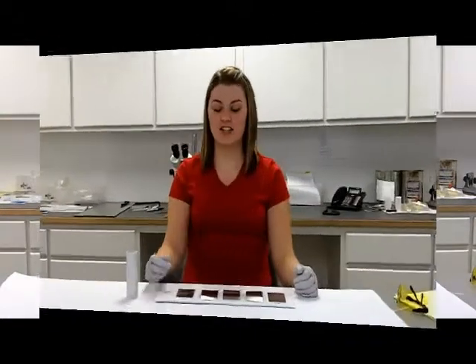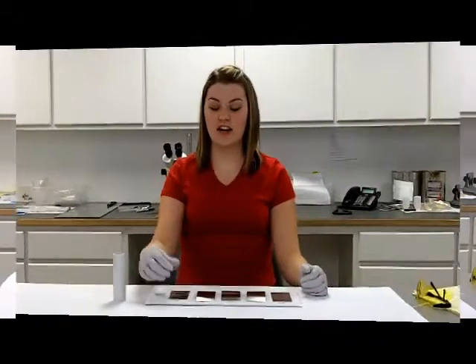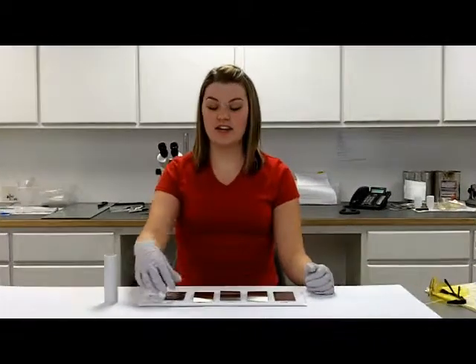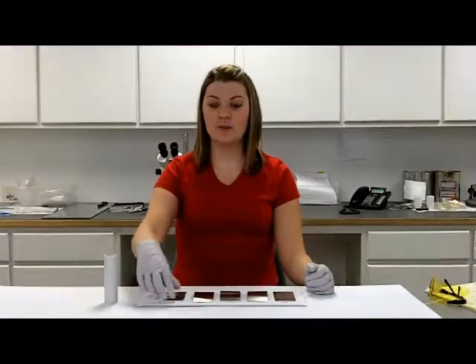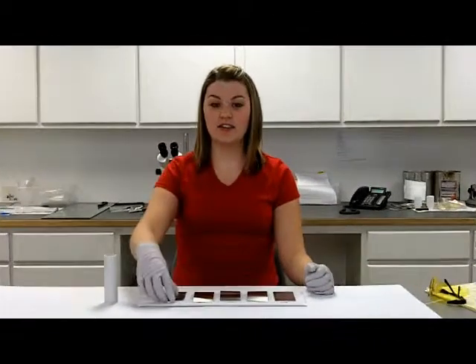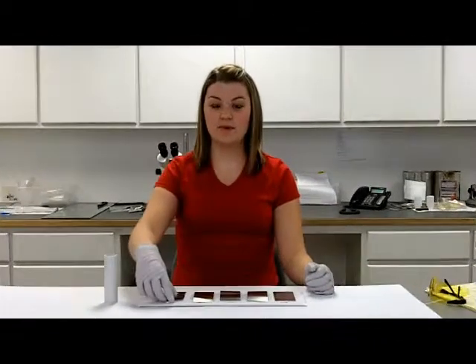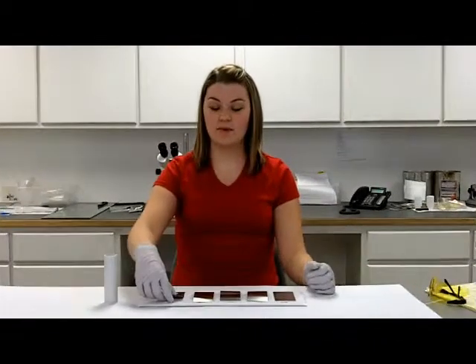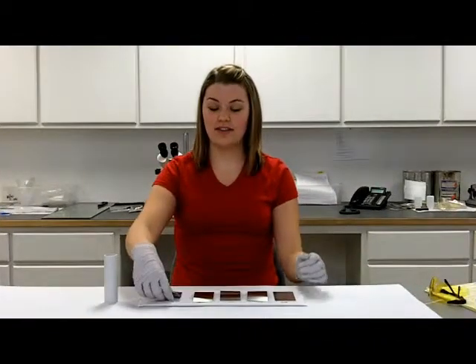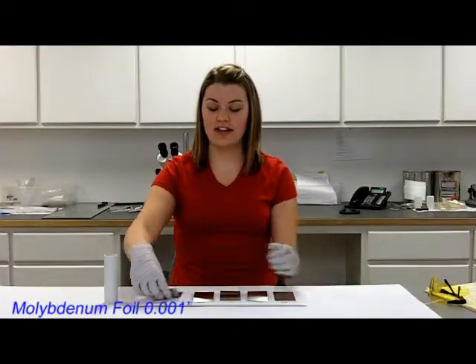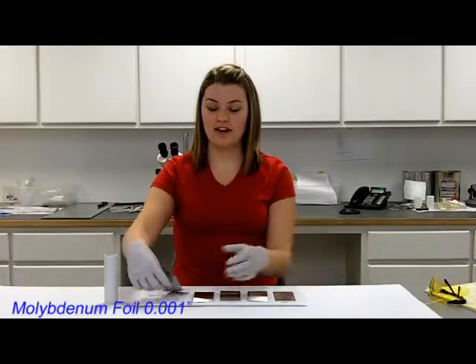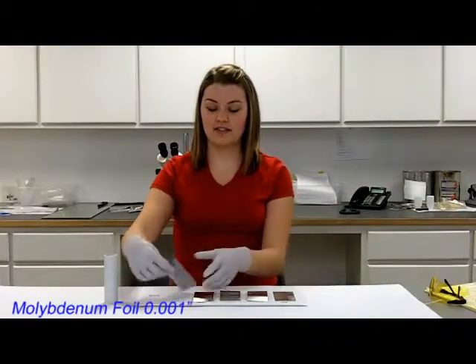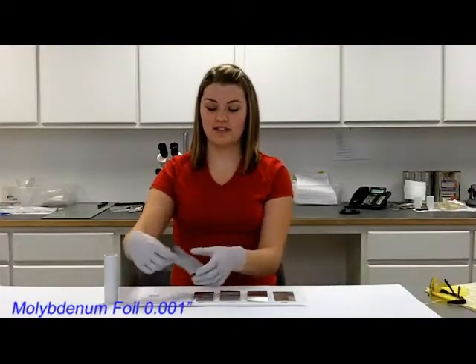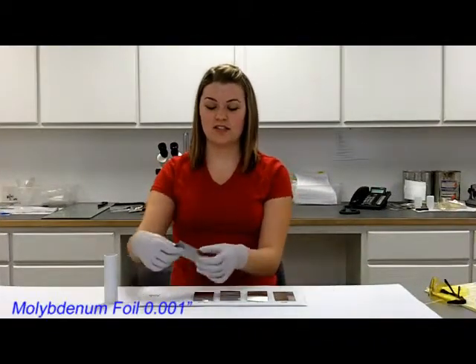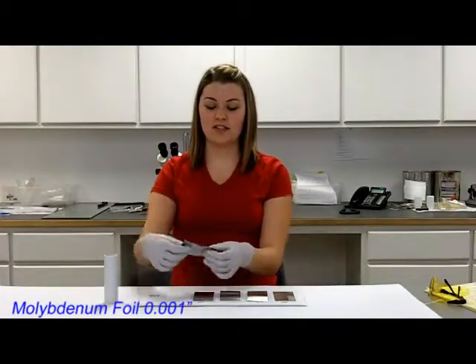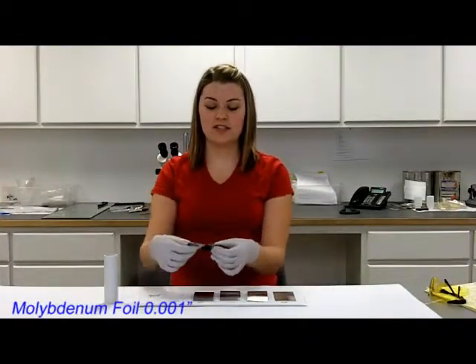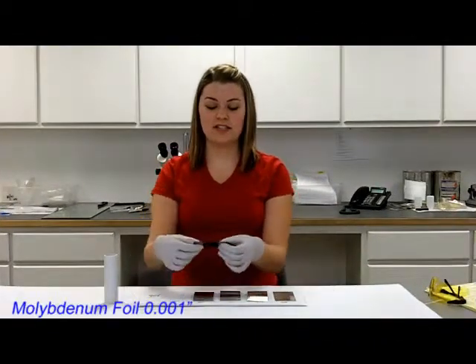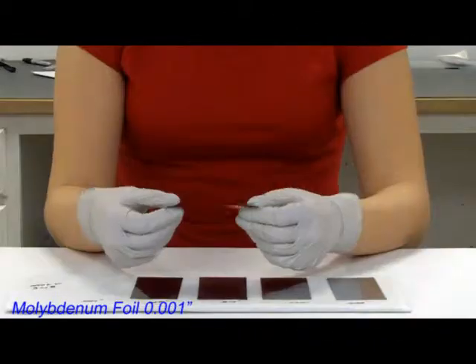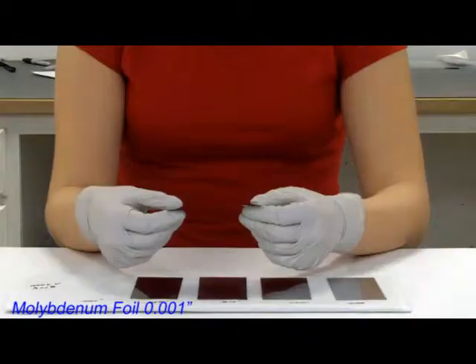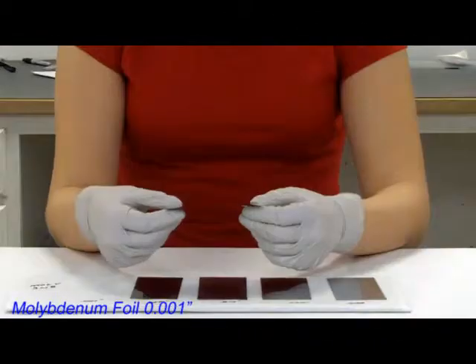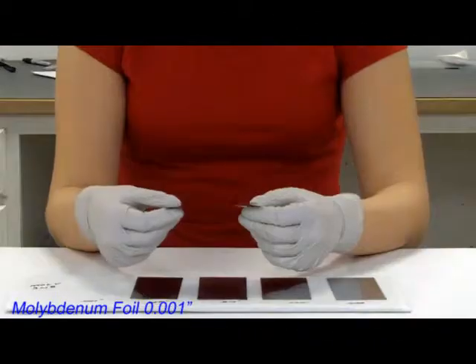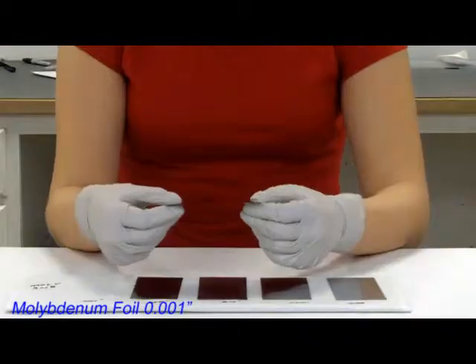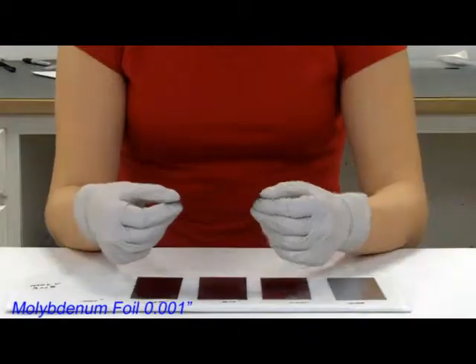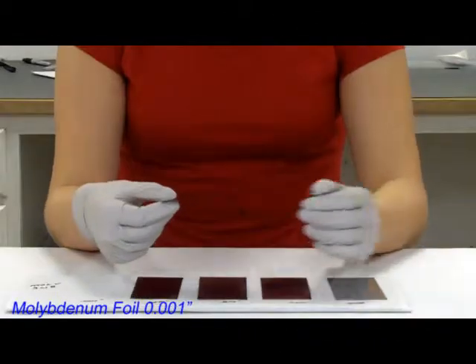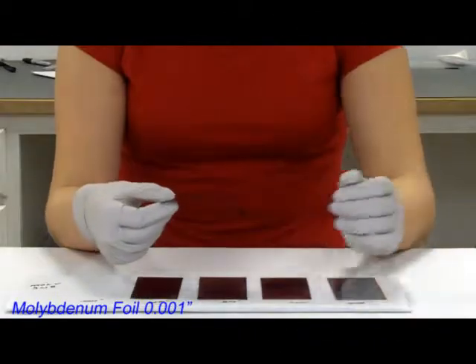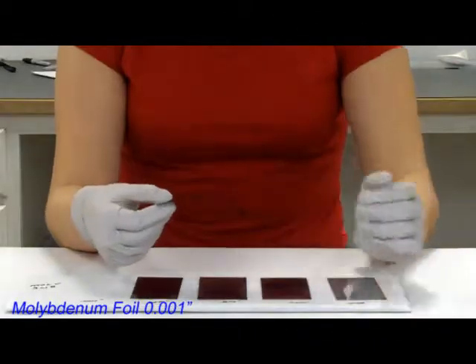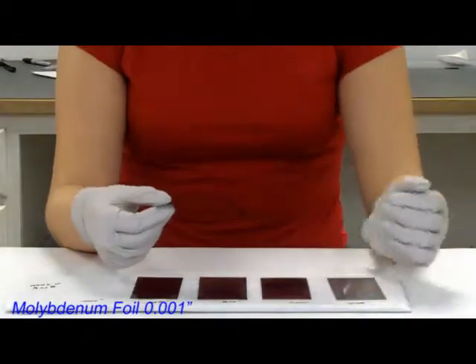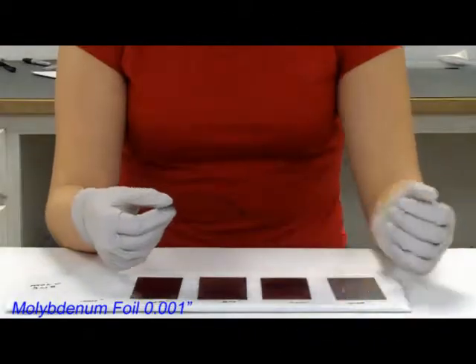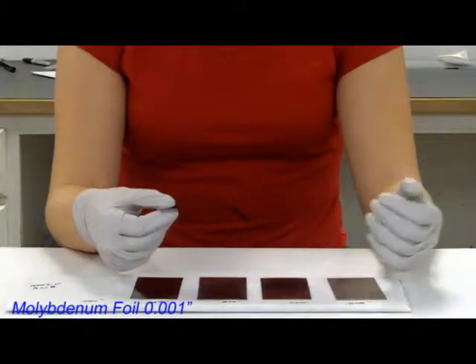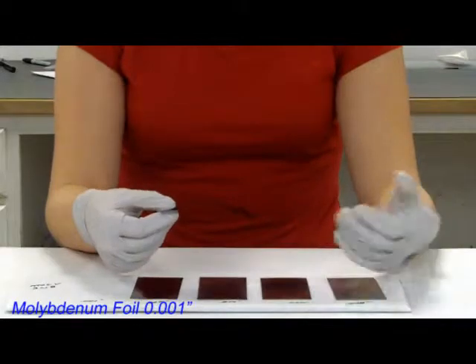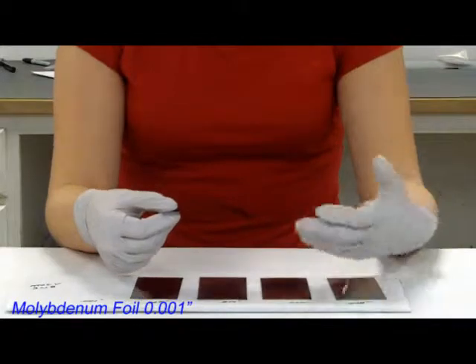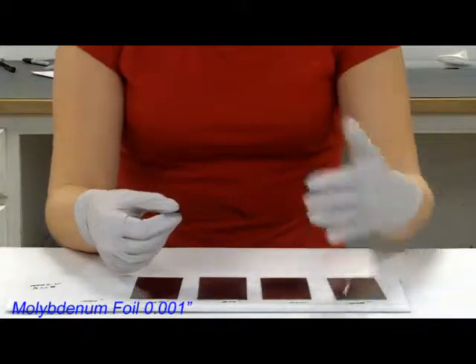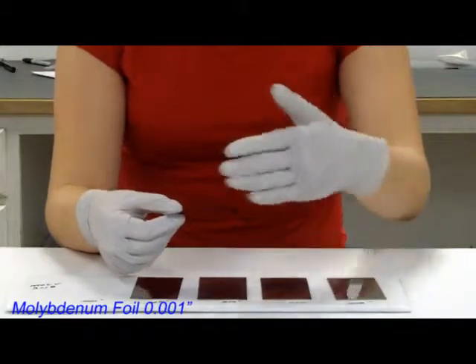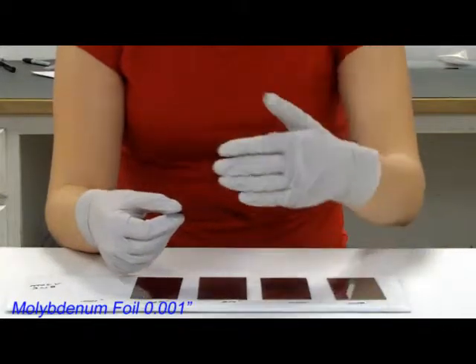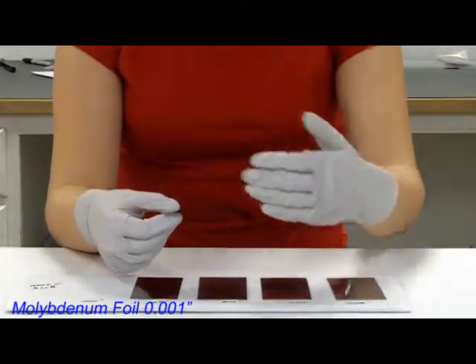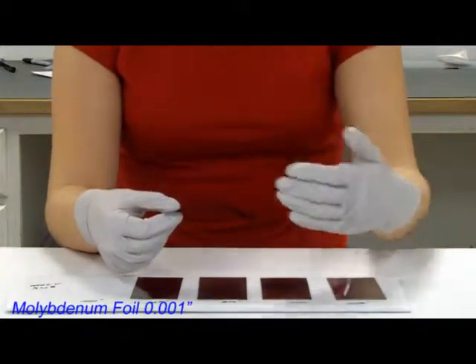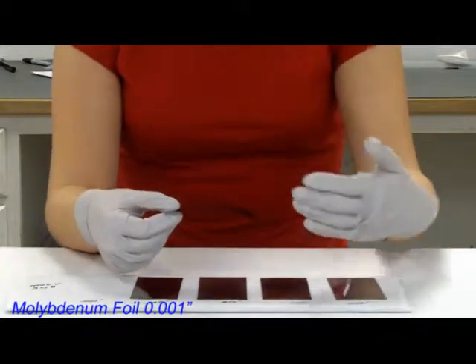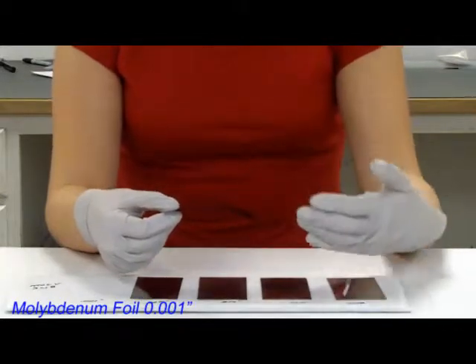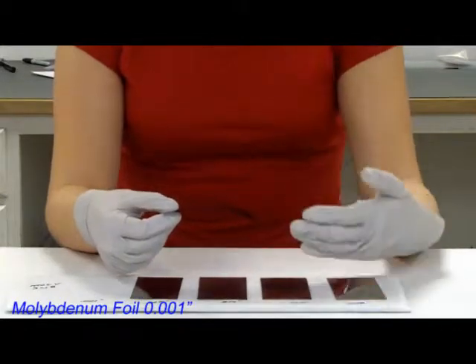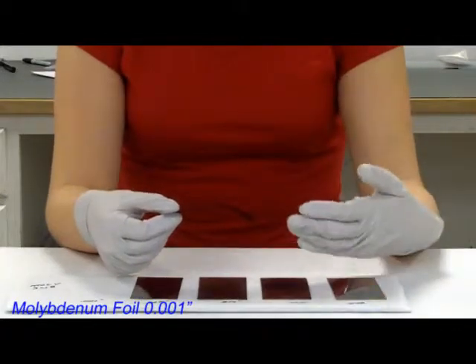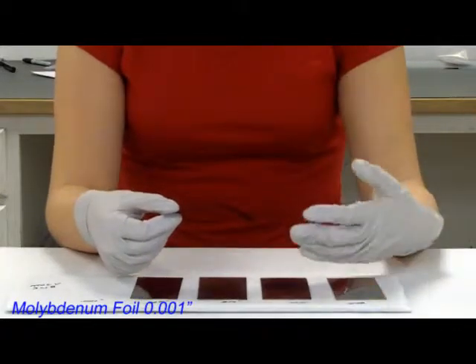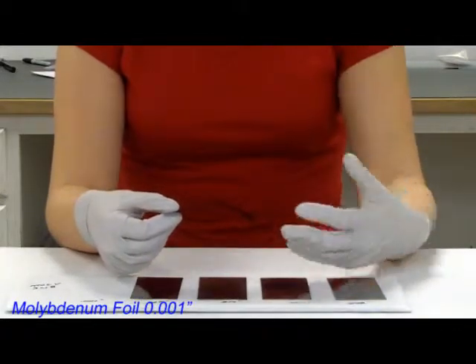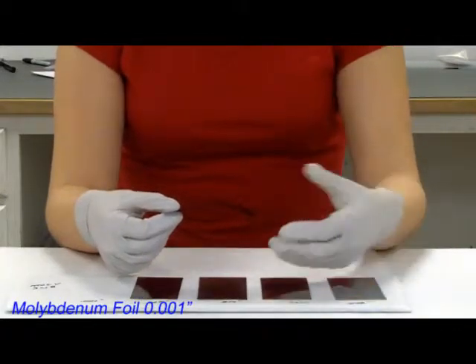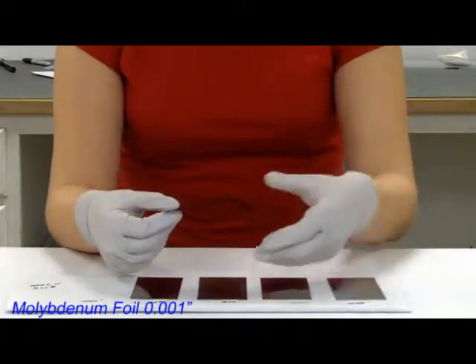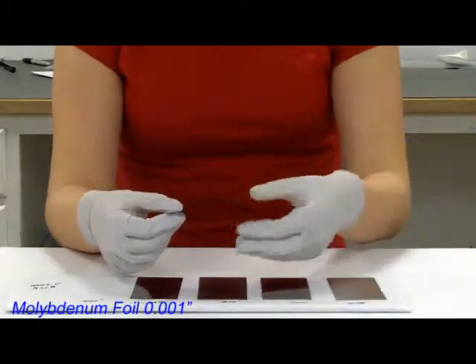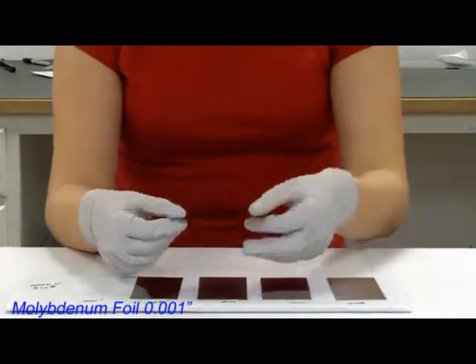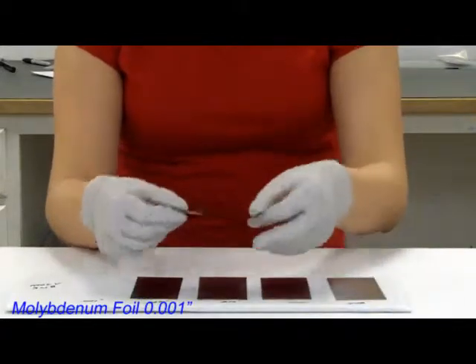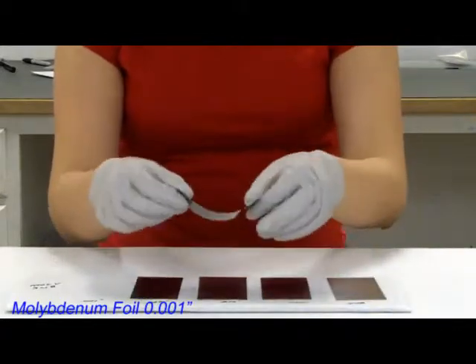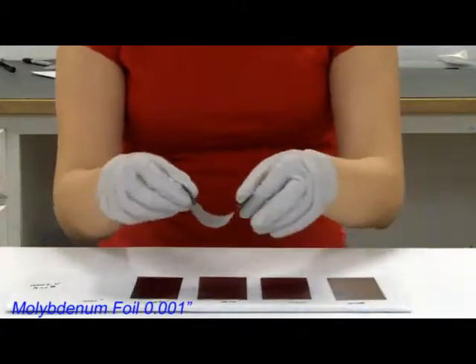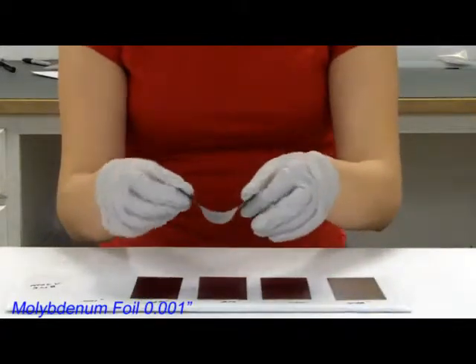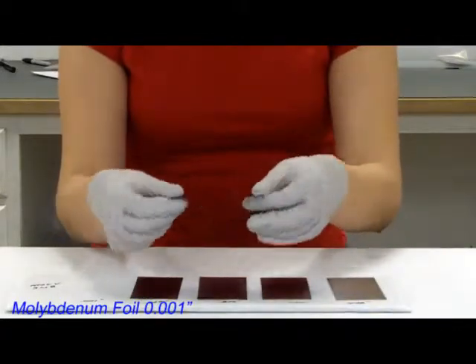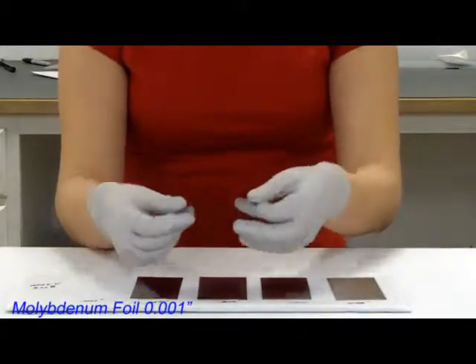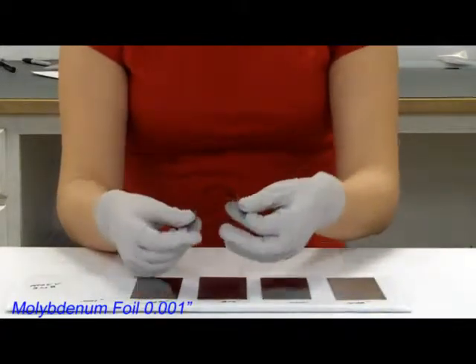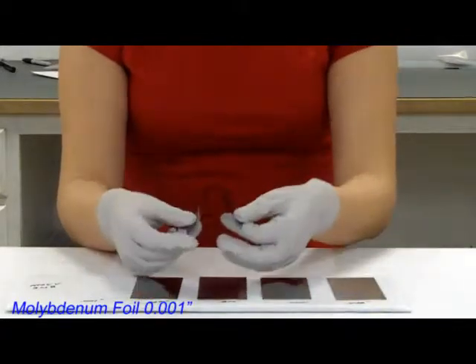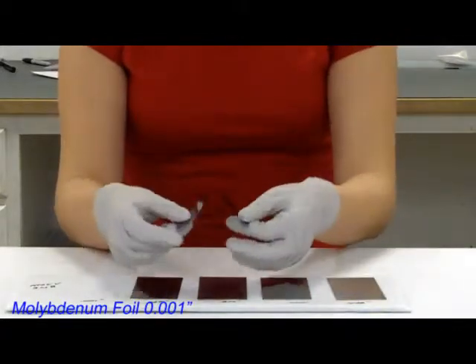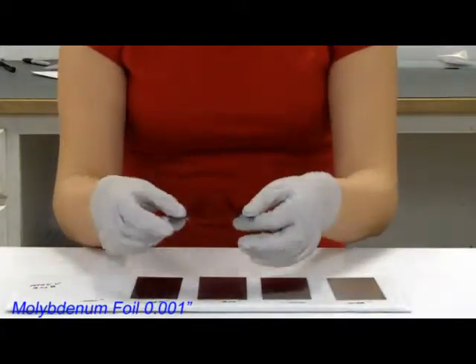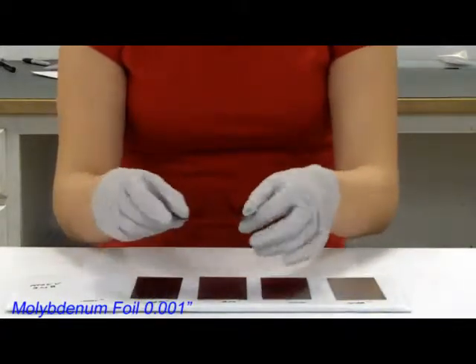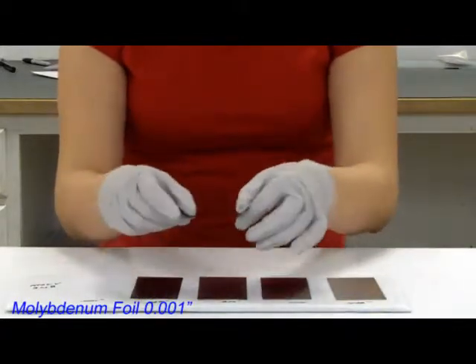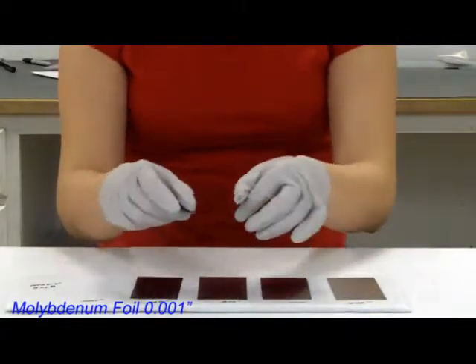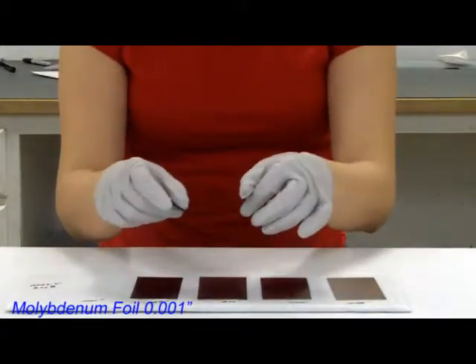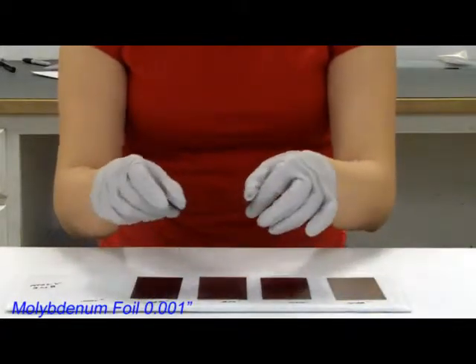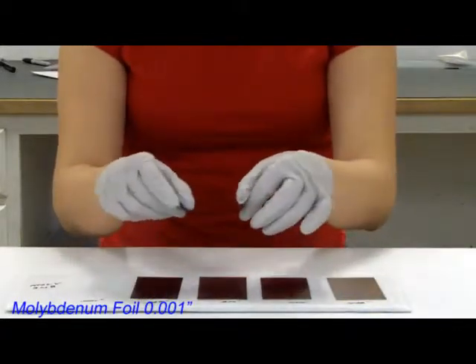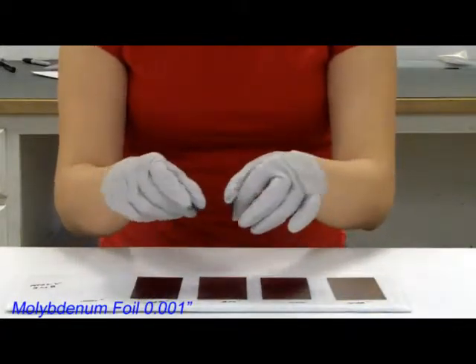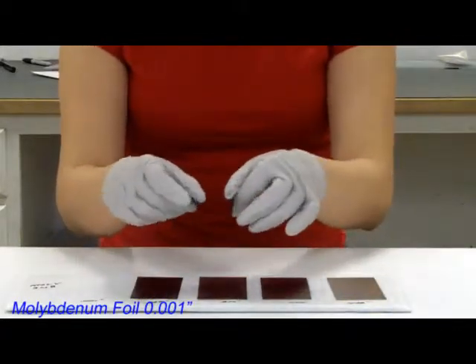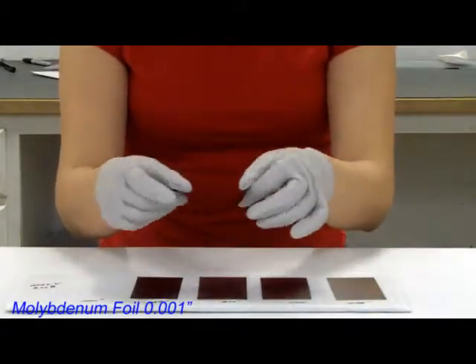Starting with the 1,000ths, you can see as I let go of it, it can't hold its own weight, it bends, and as I flex it back and forth, it's easily flexible.